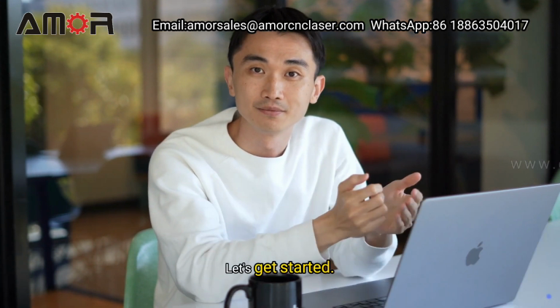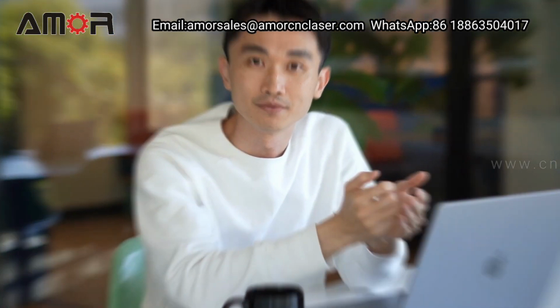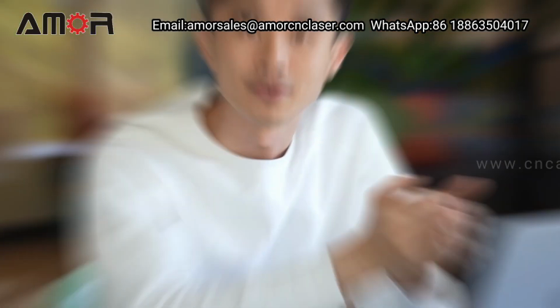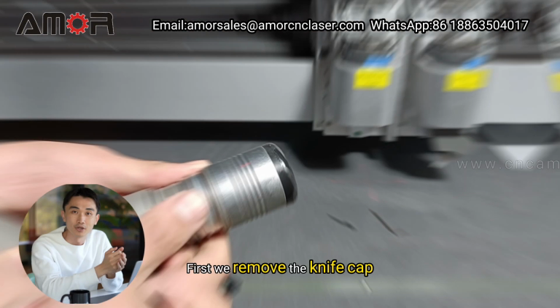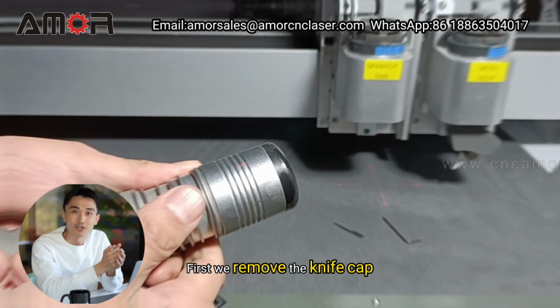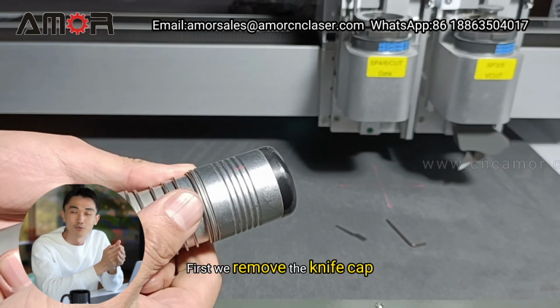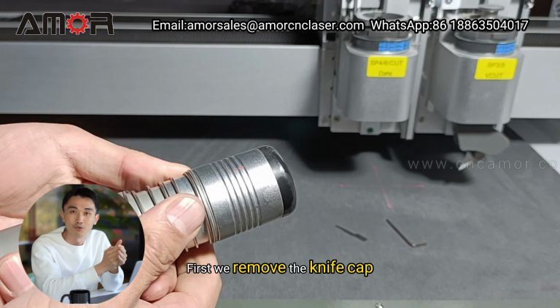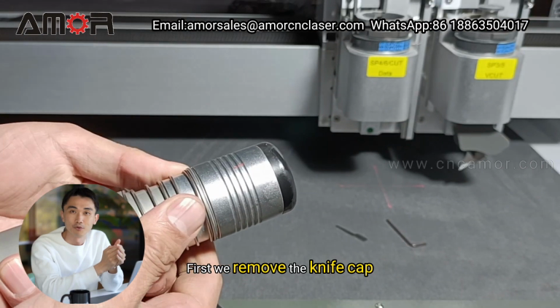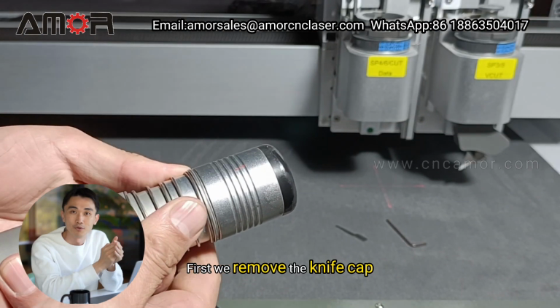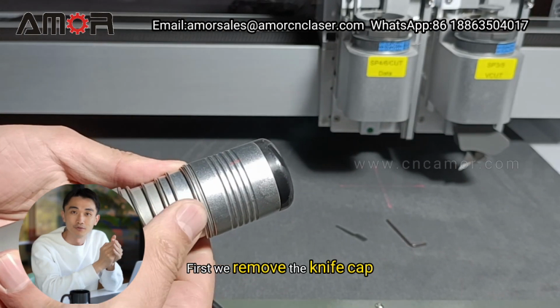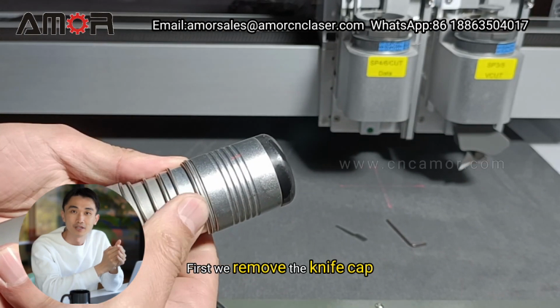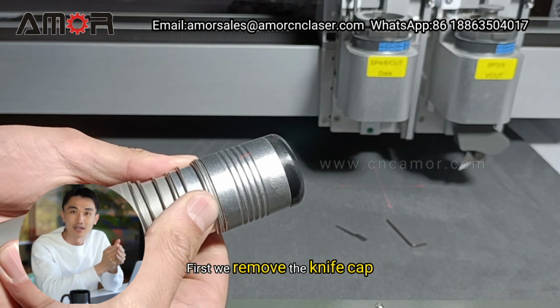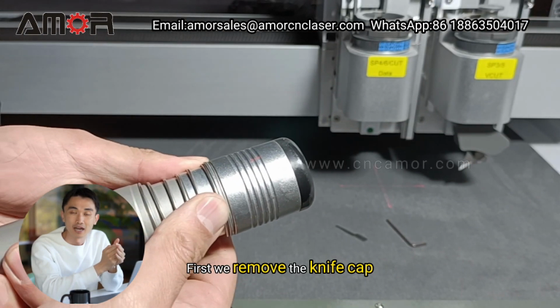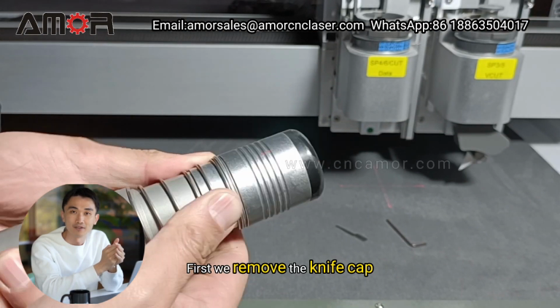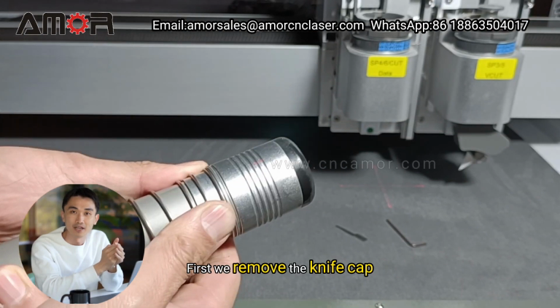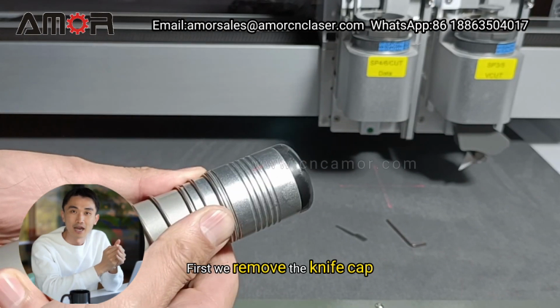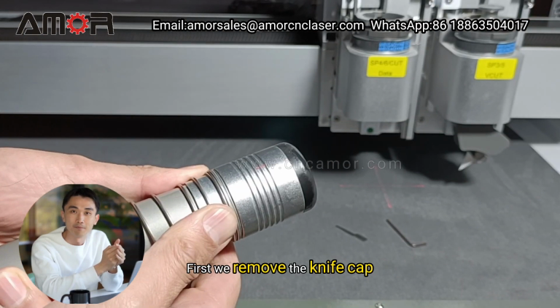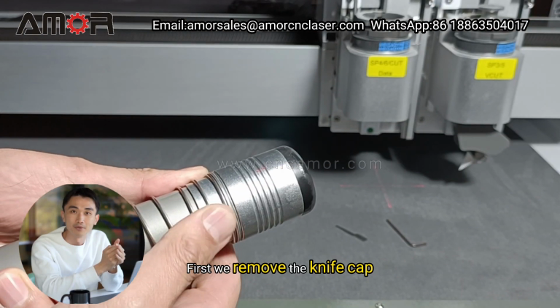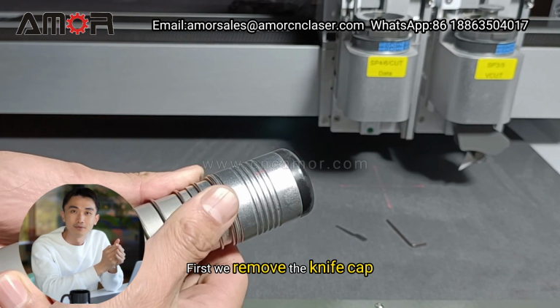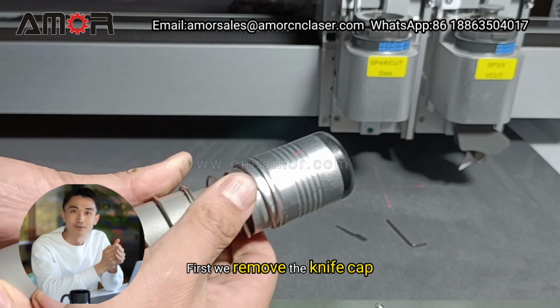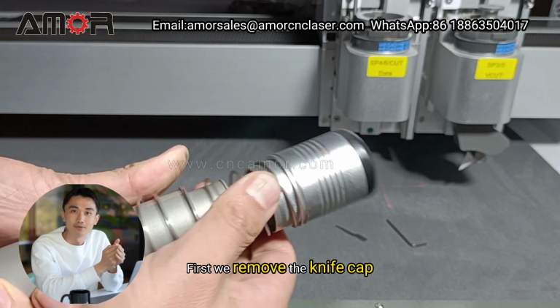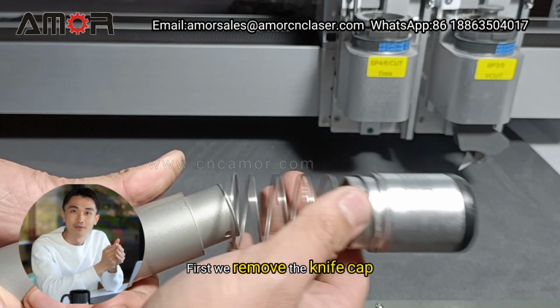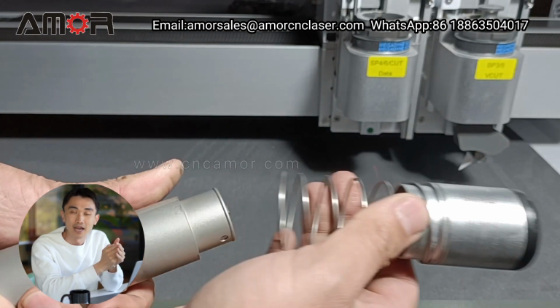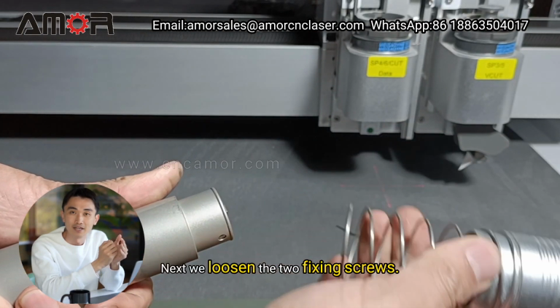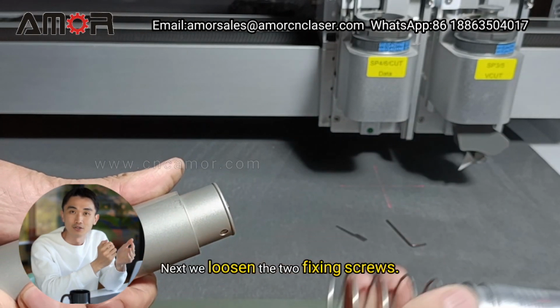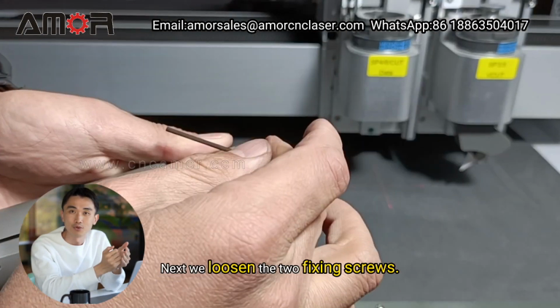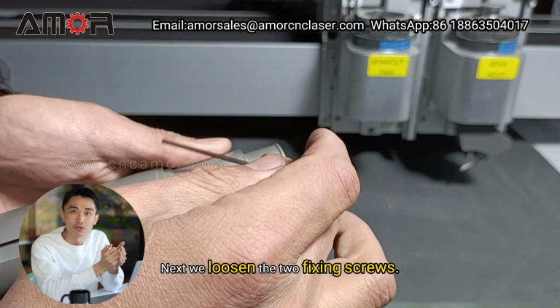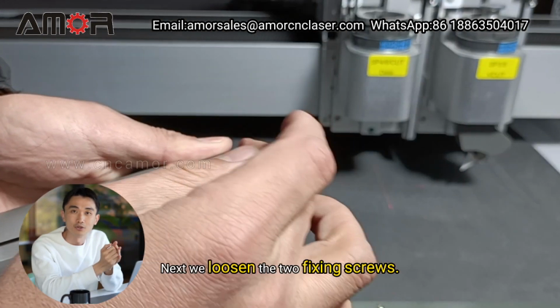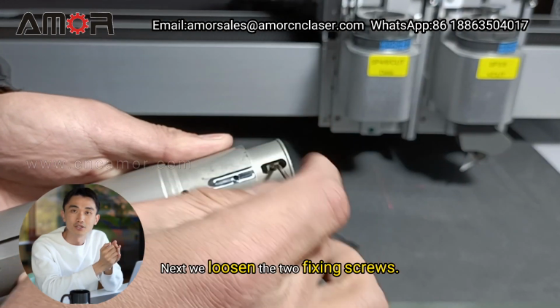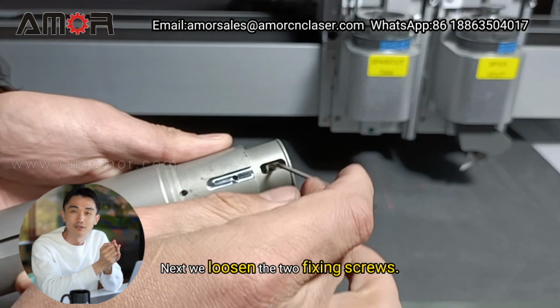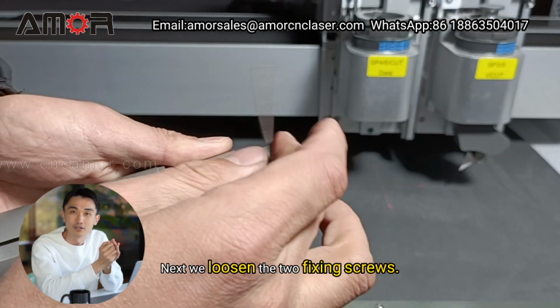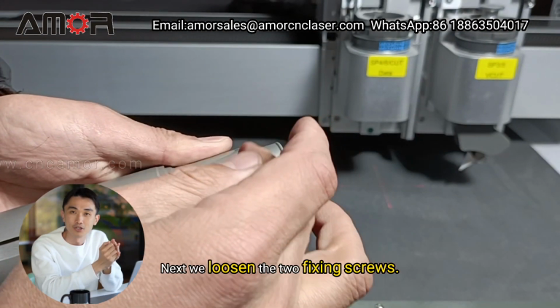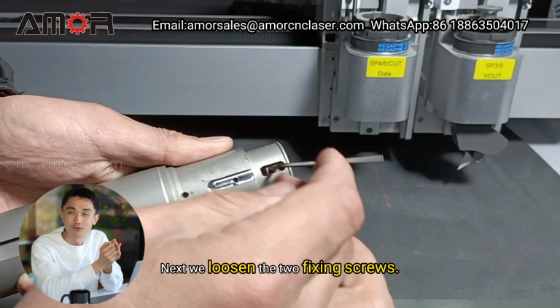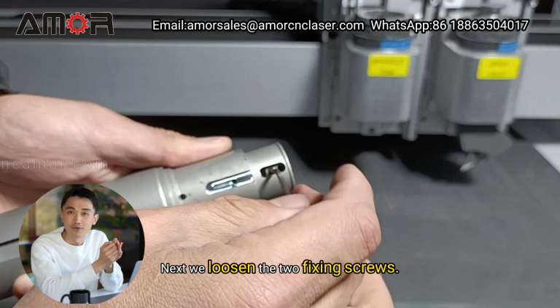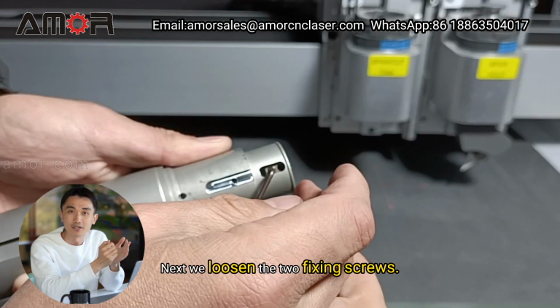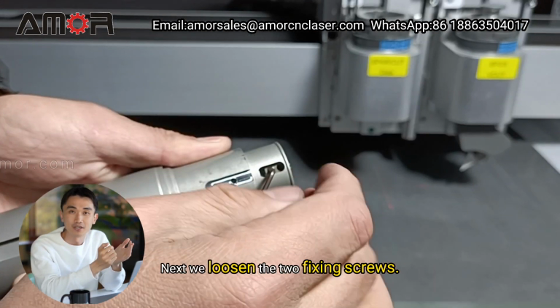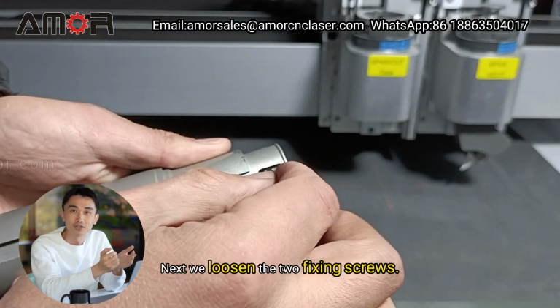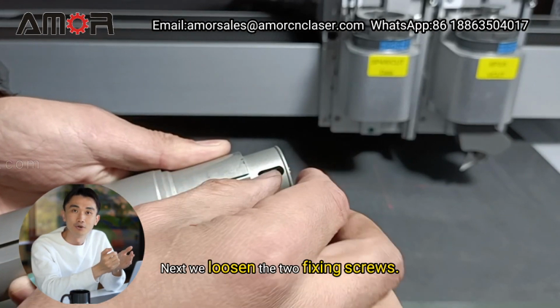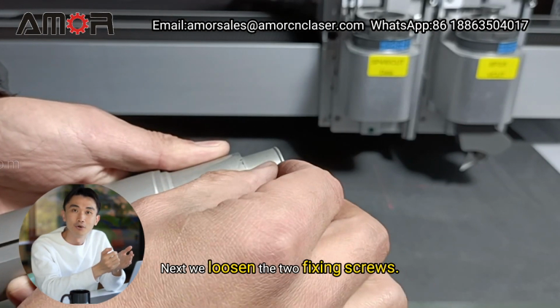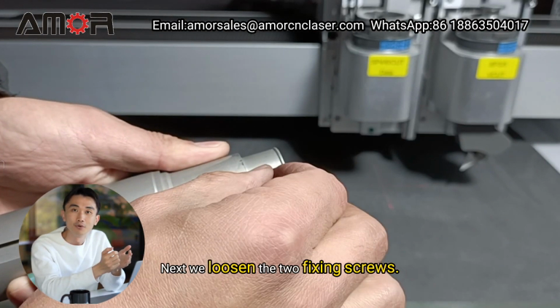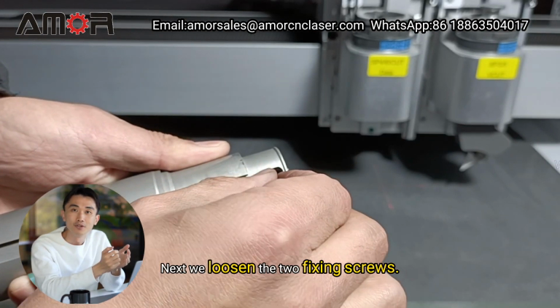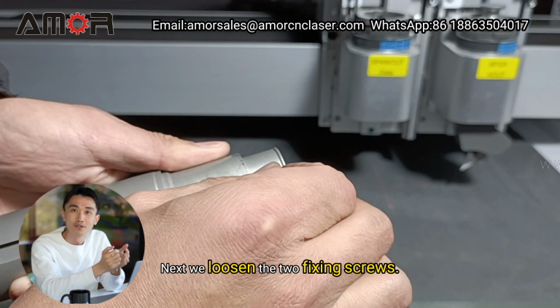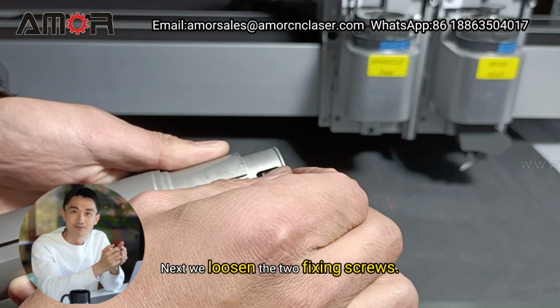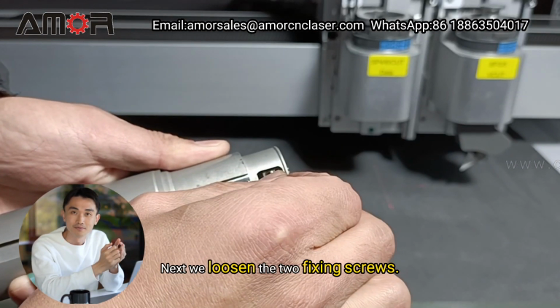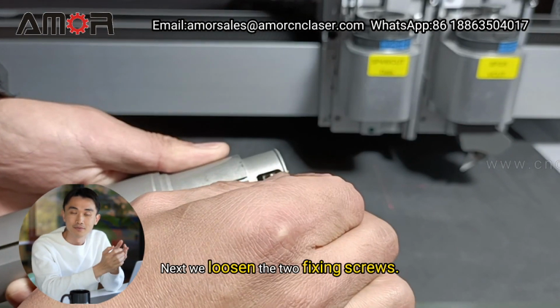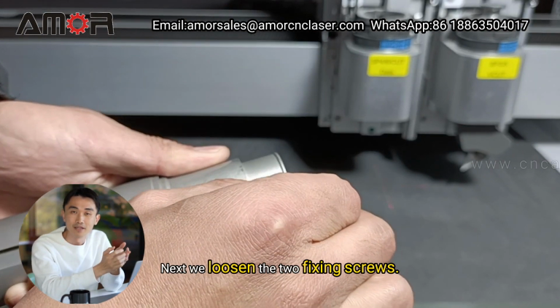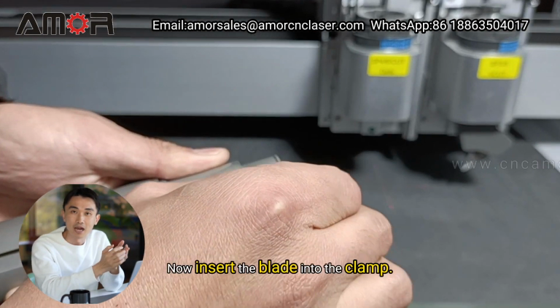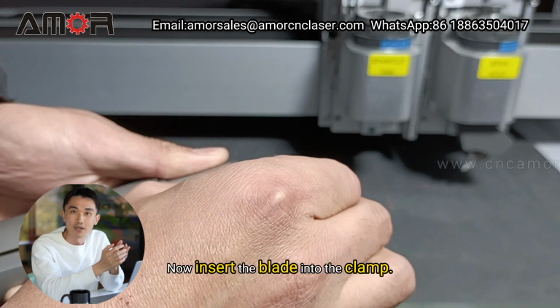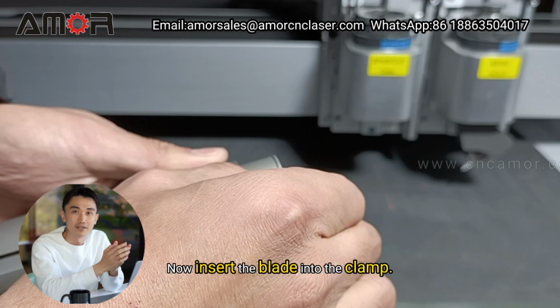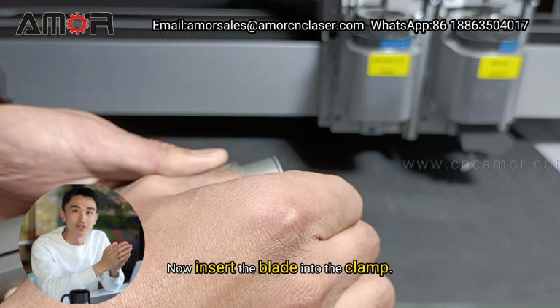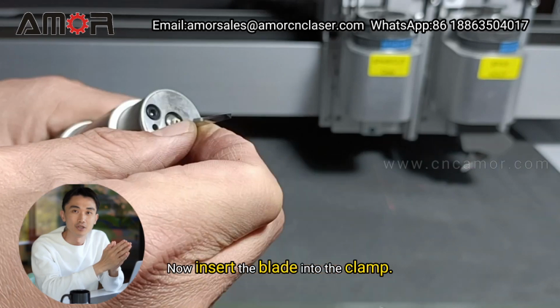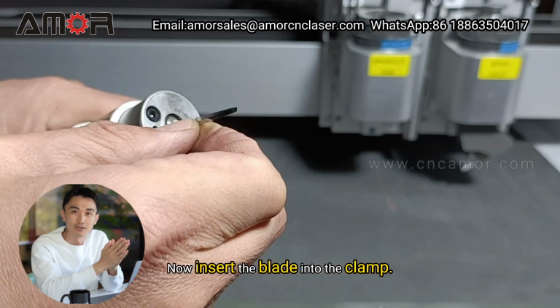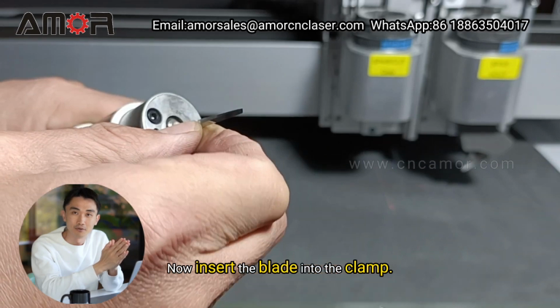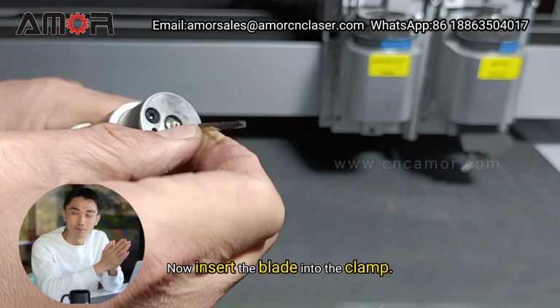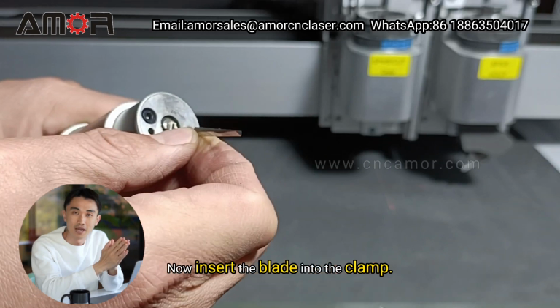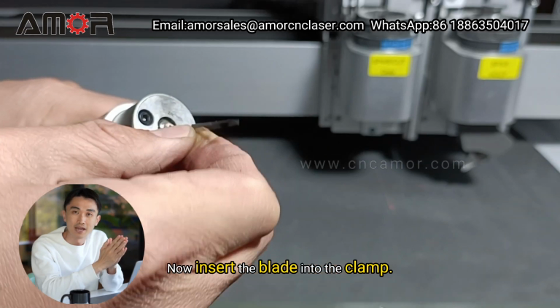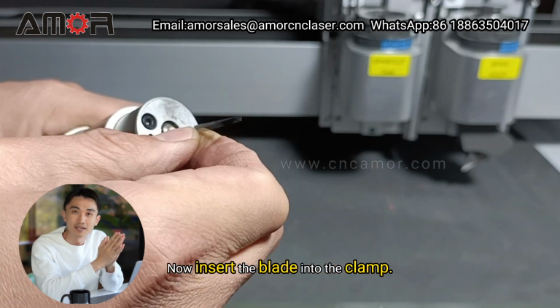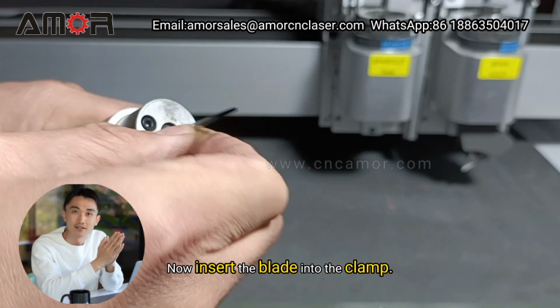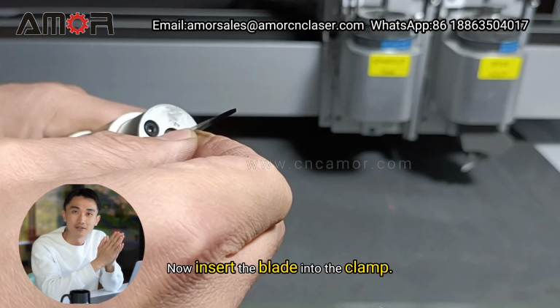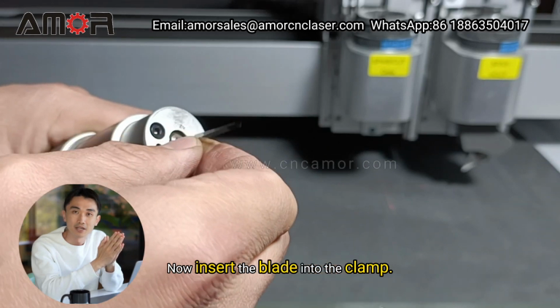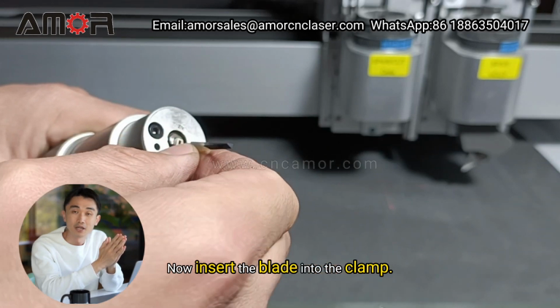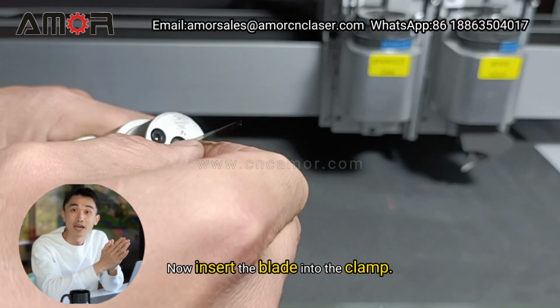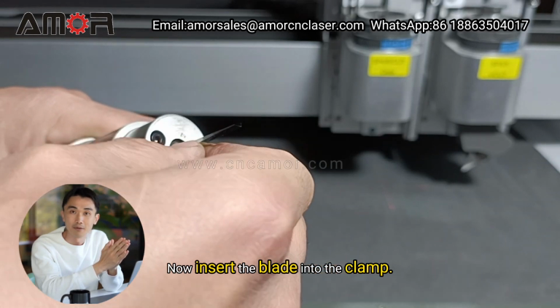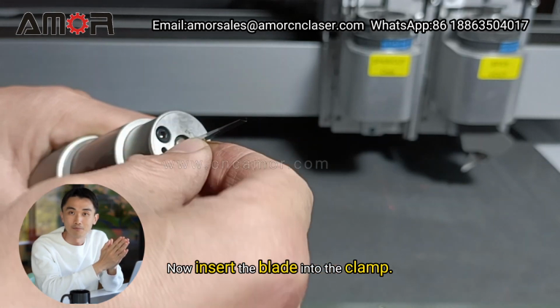First, we remove the knife cap. Next, we loosen the two fixing screws. Now insert the blade into the clamp.